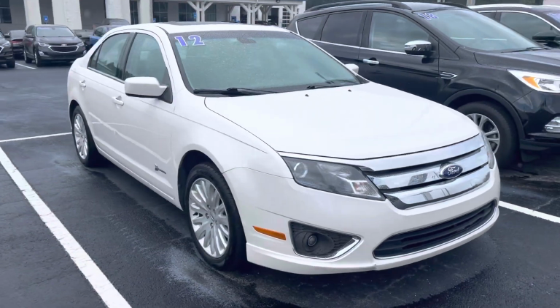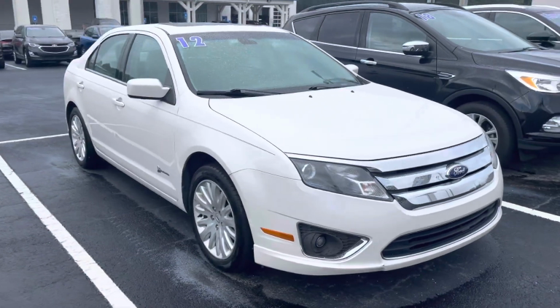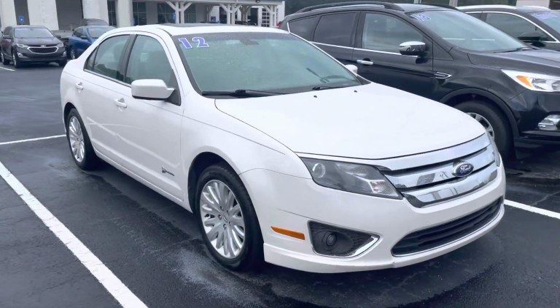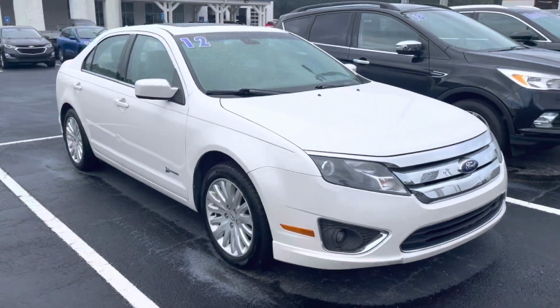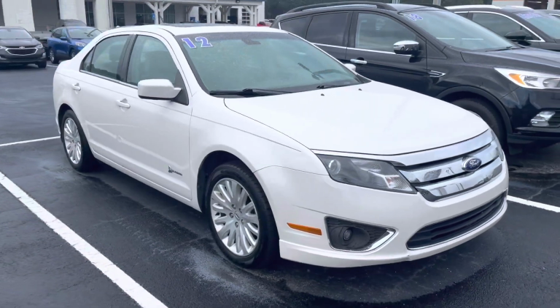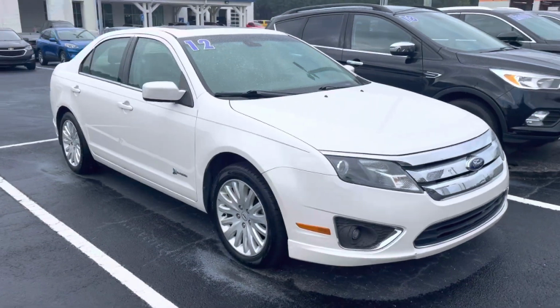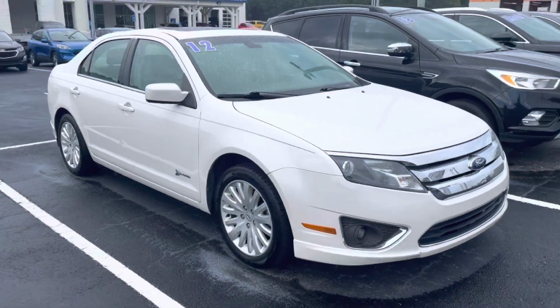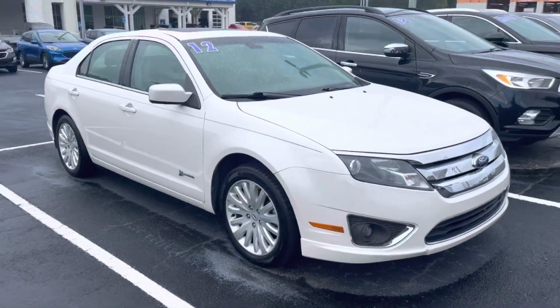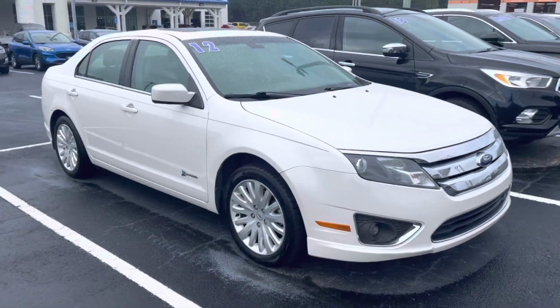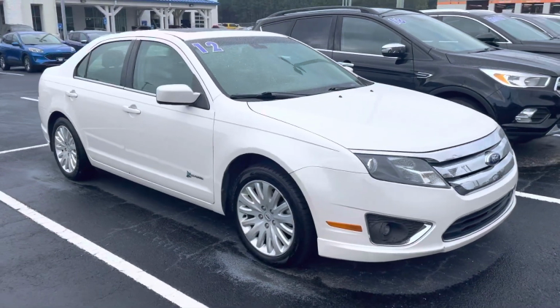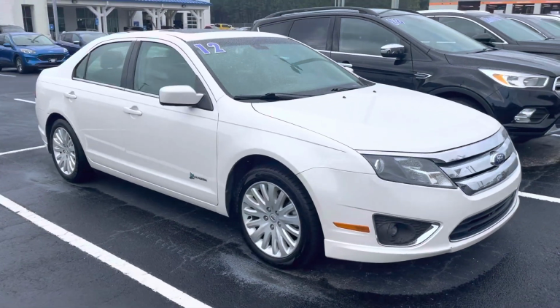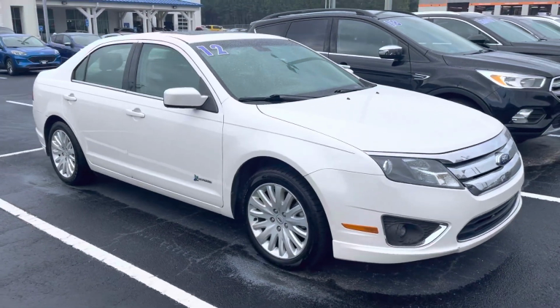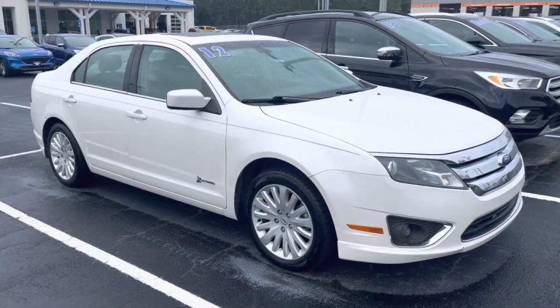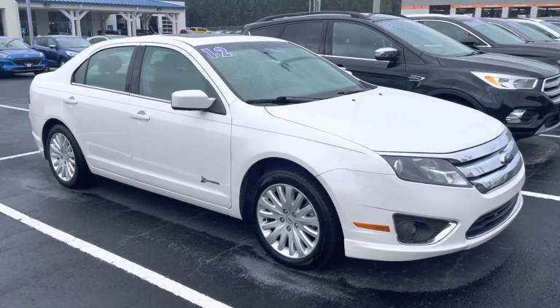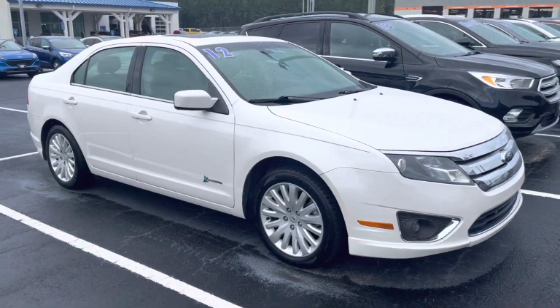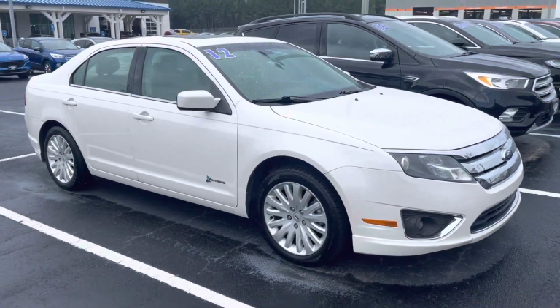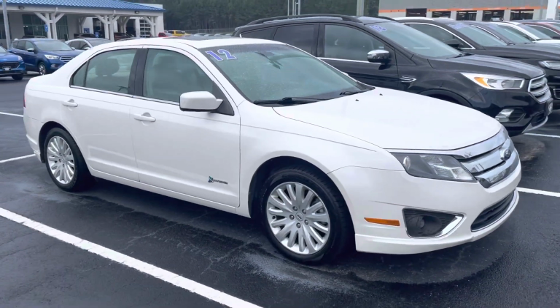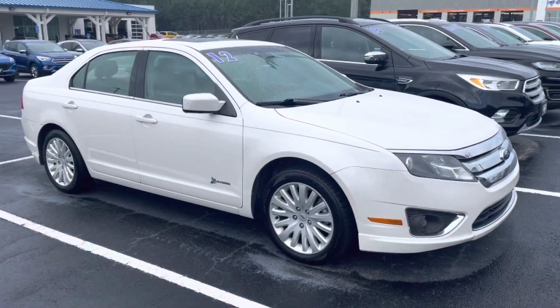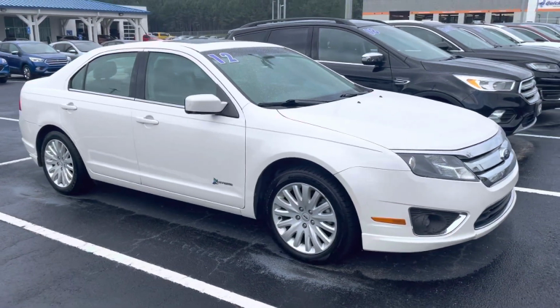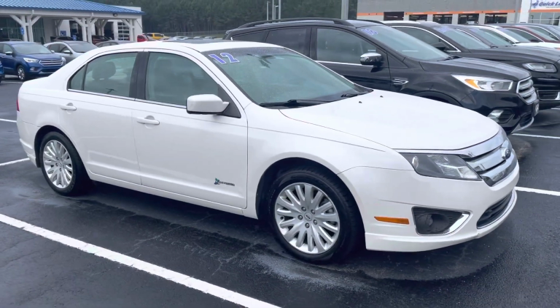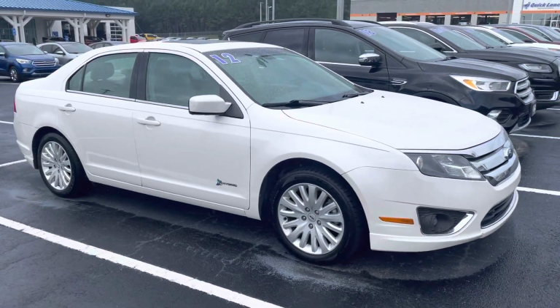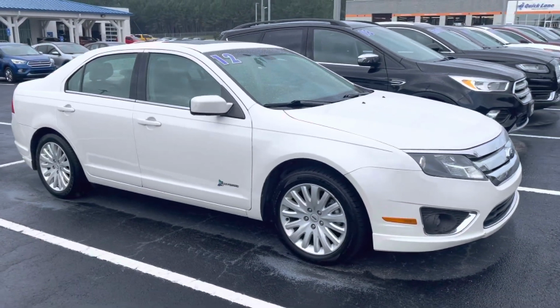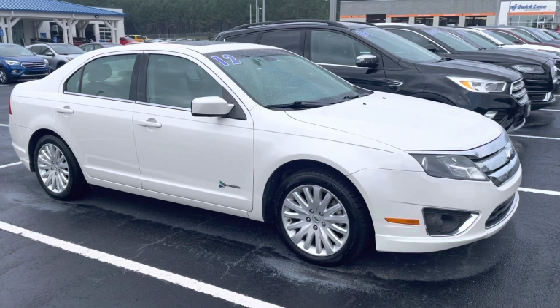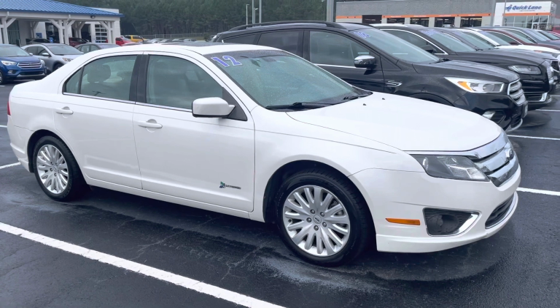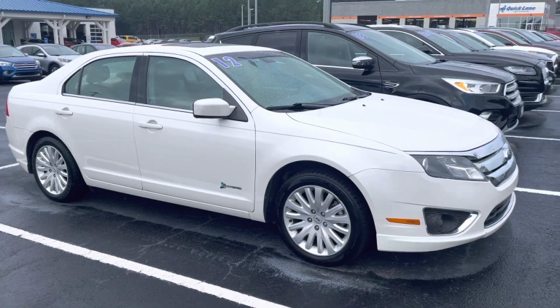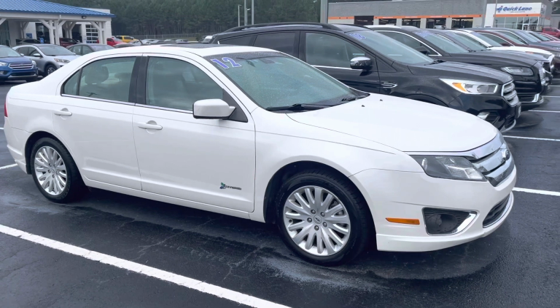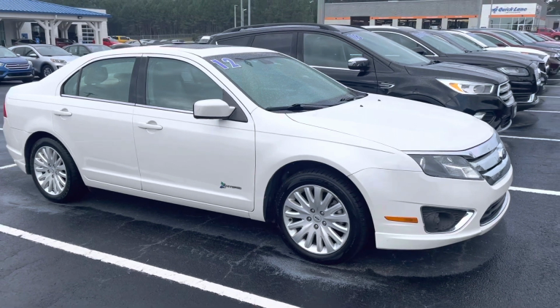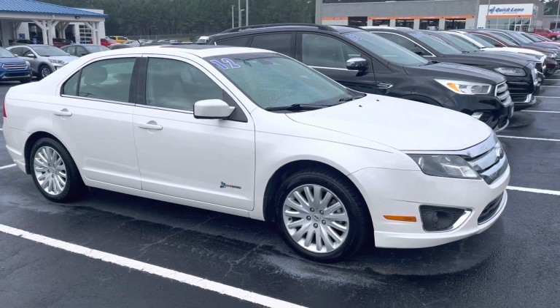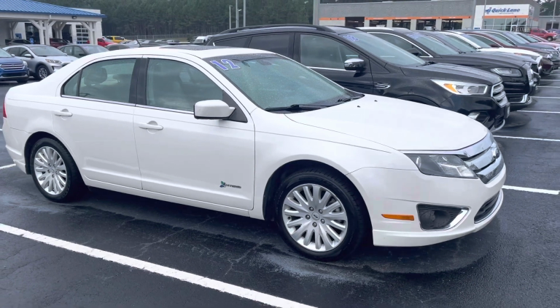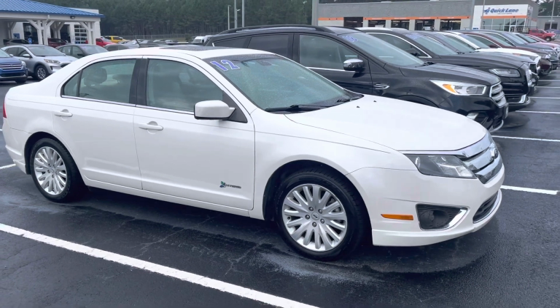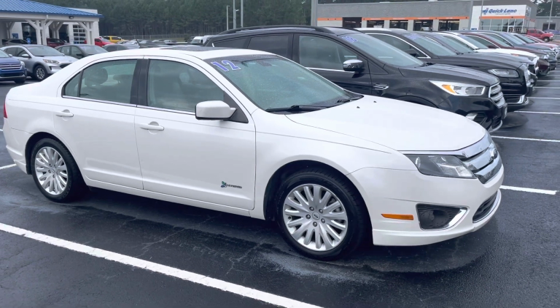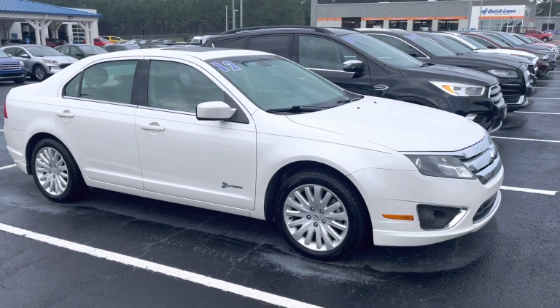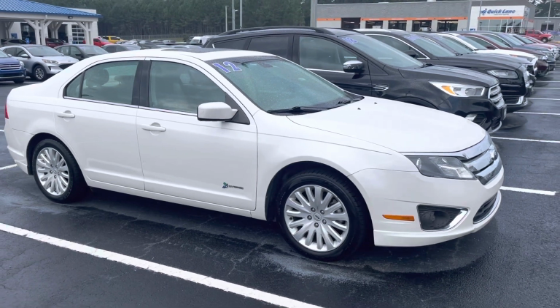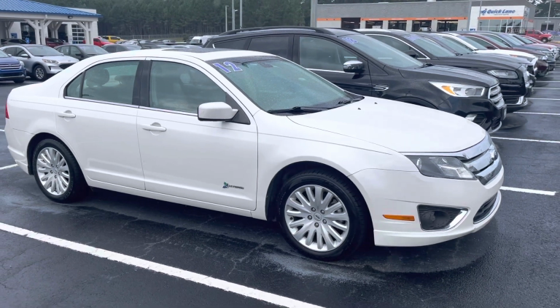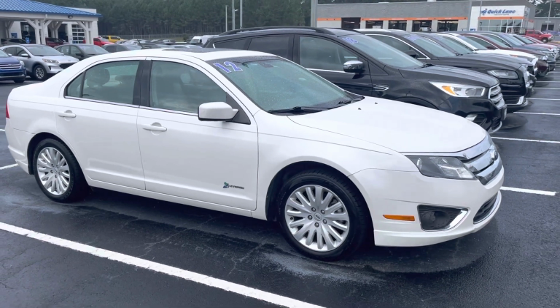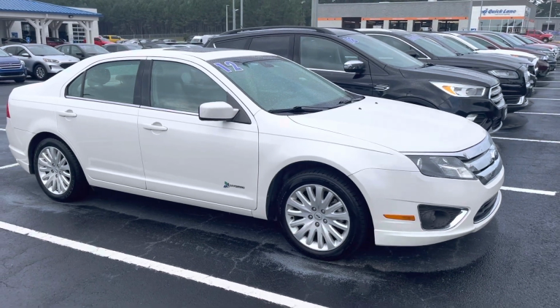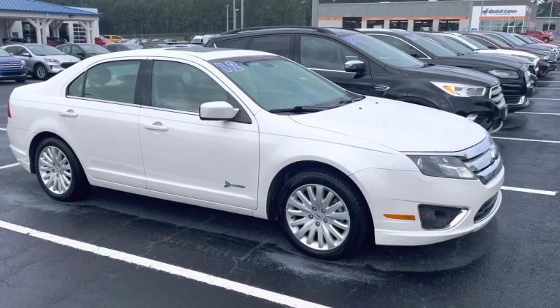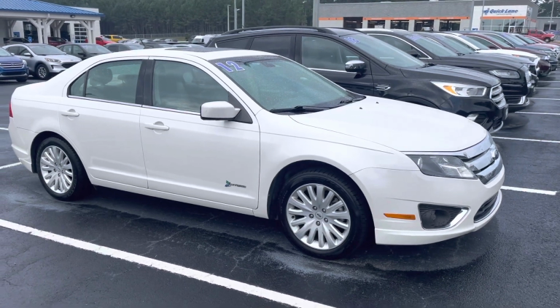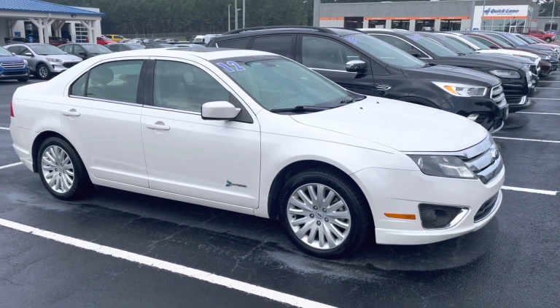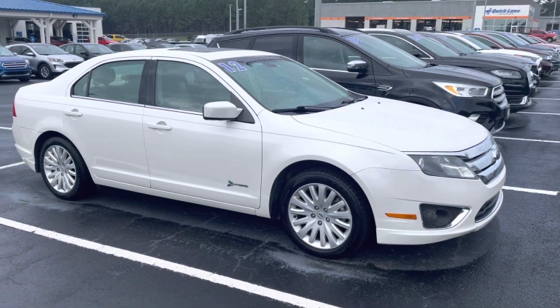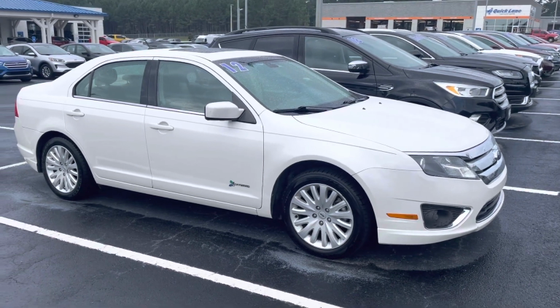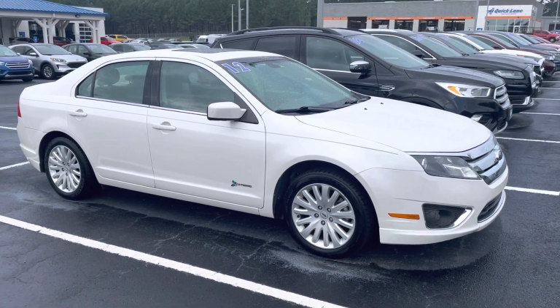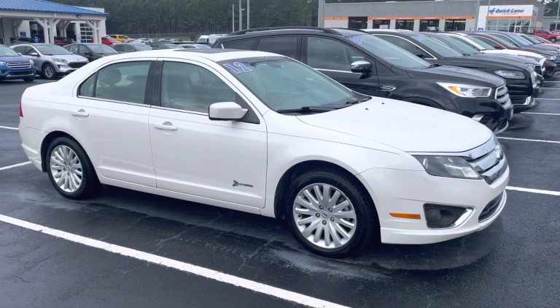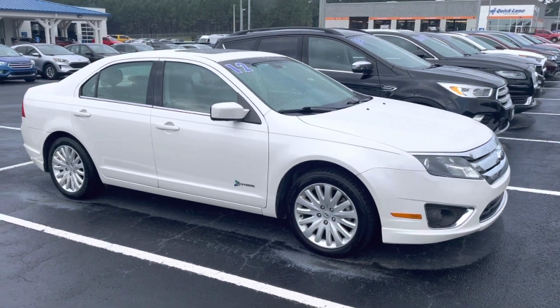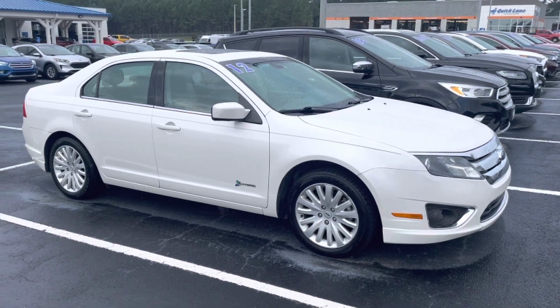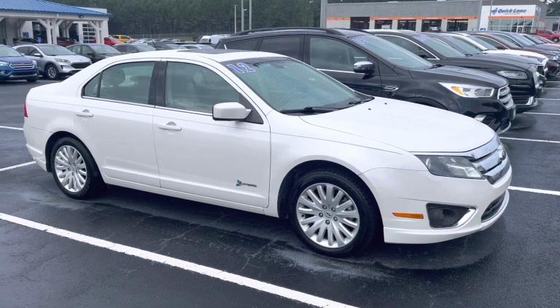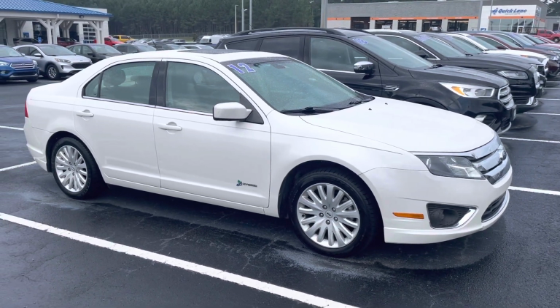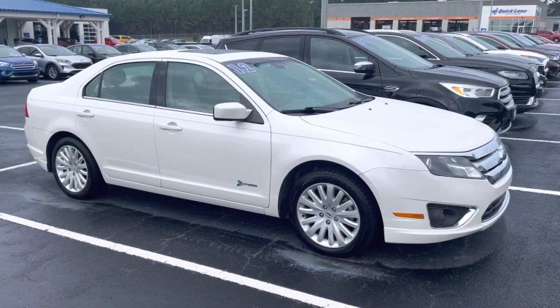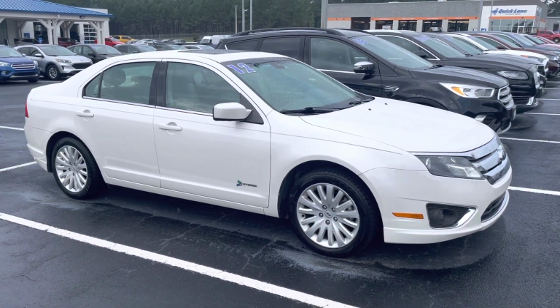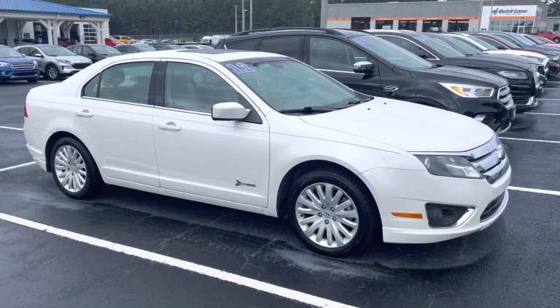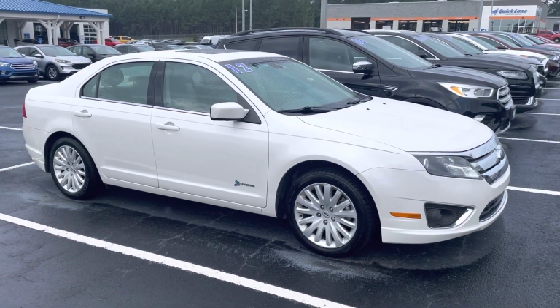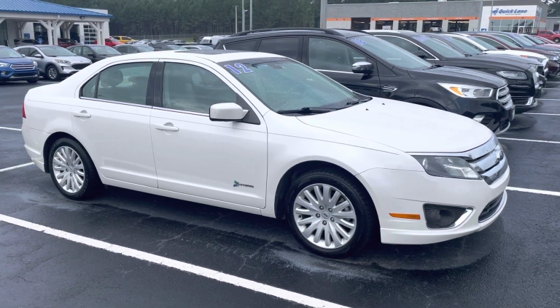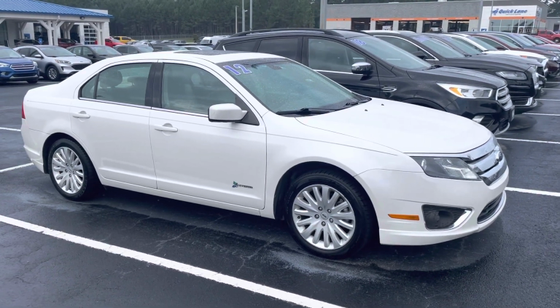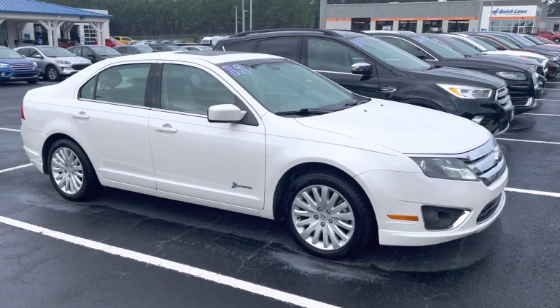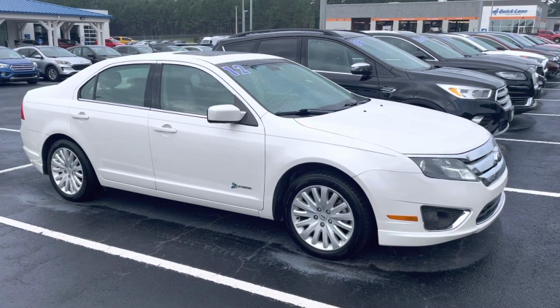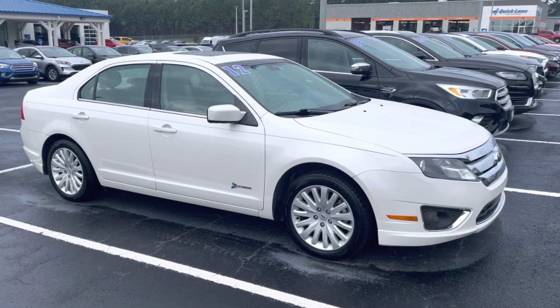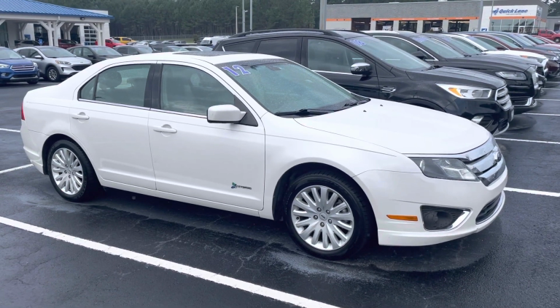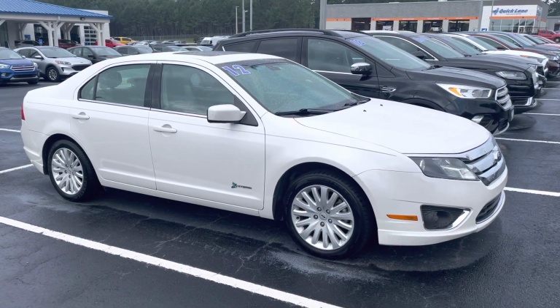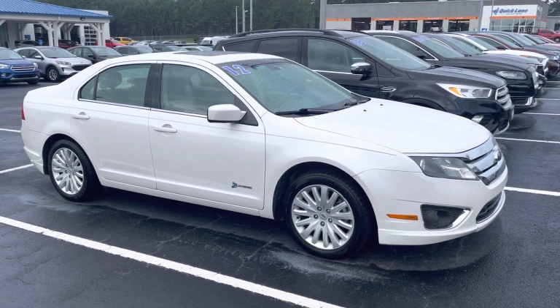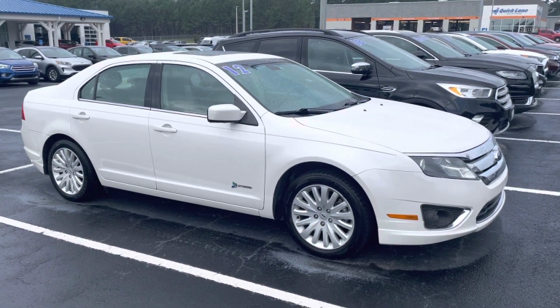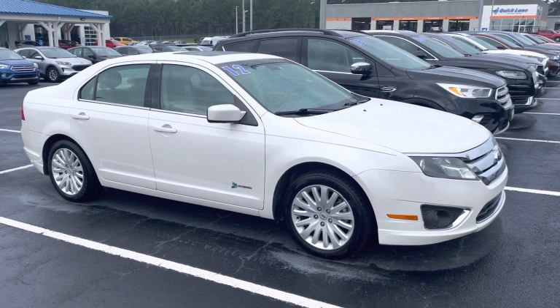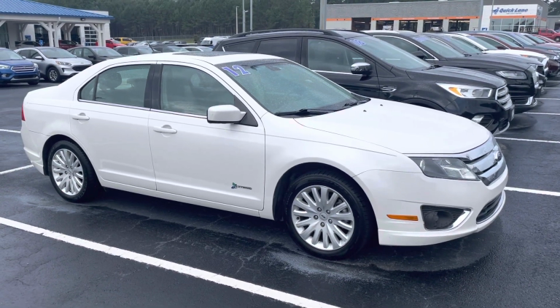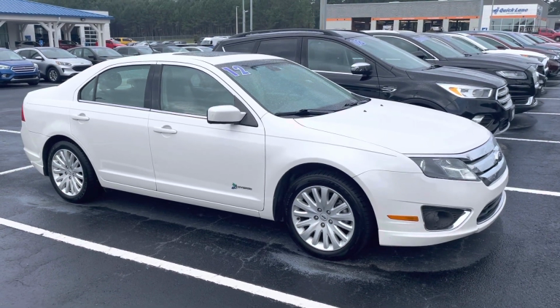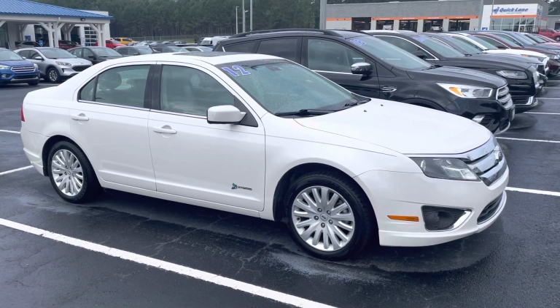Looks like it's got some new tires on it. Leather seats, moonroof, heated seats. Very well equipped at a great price.